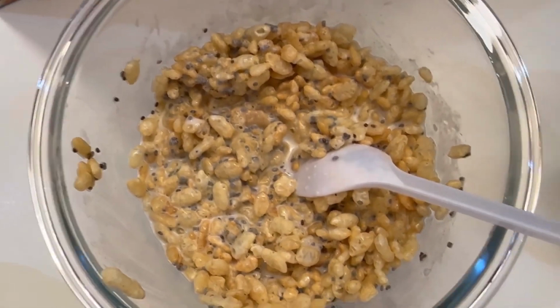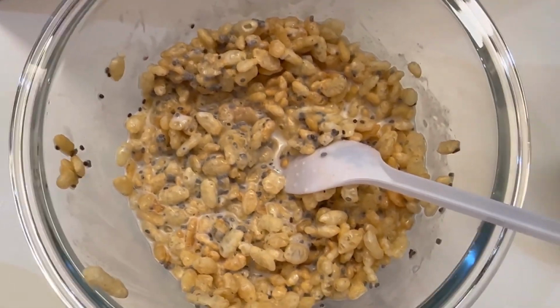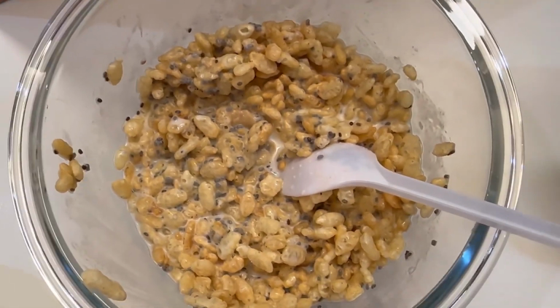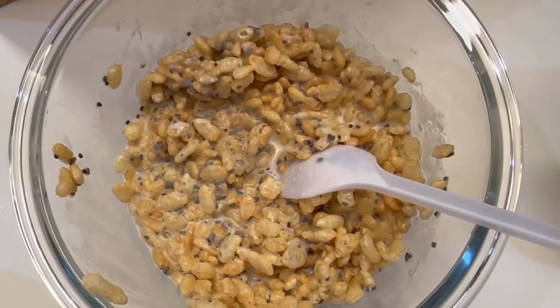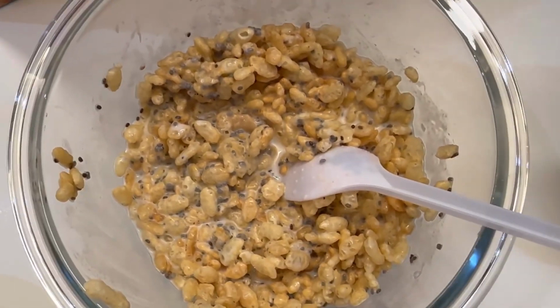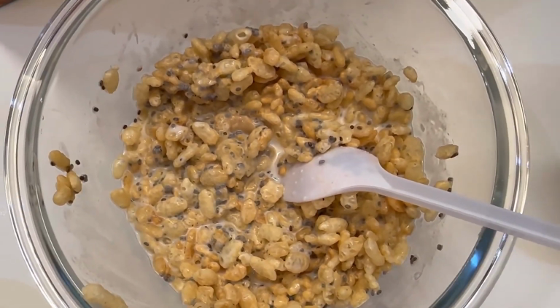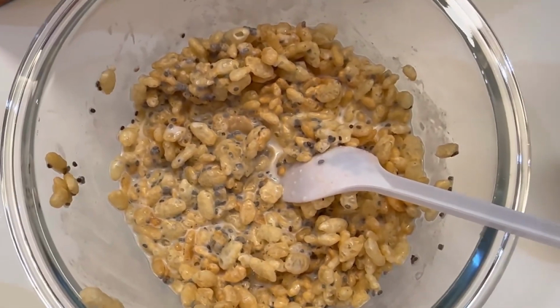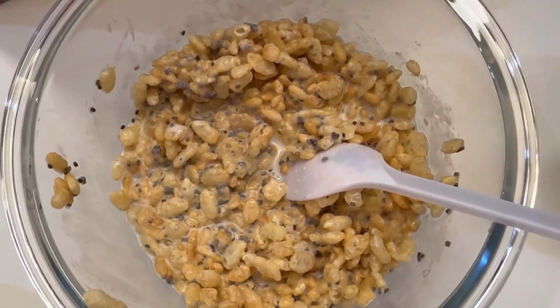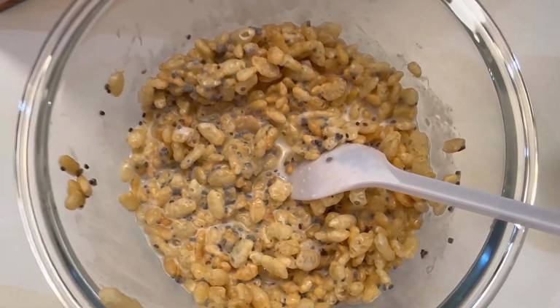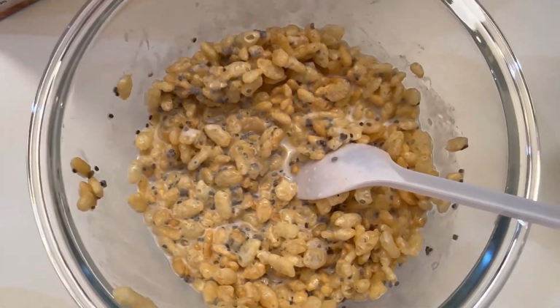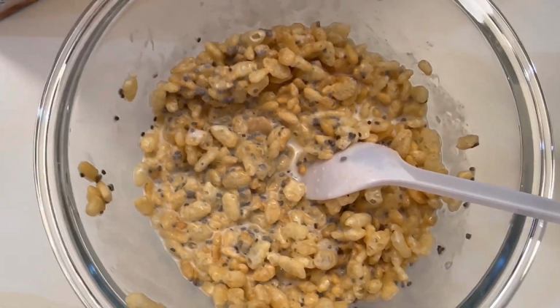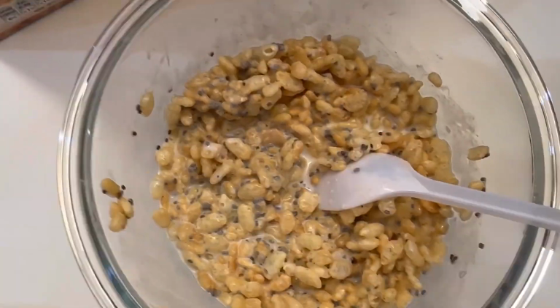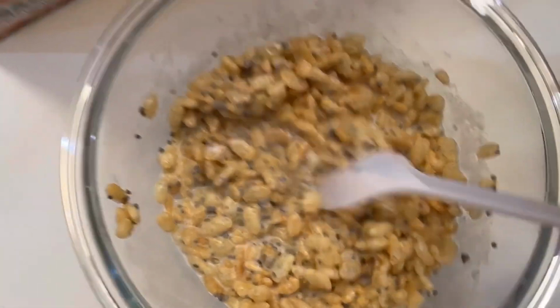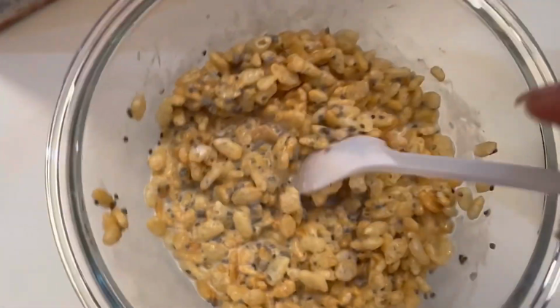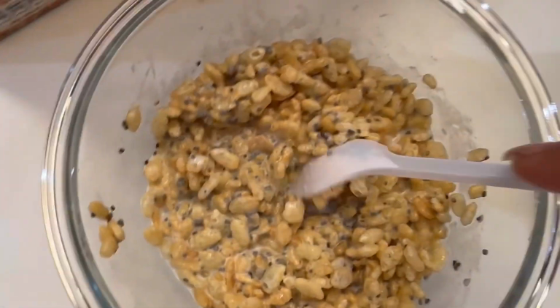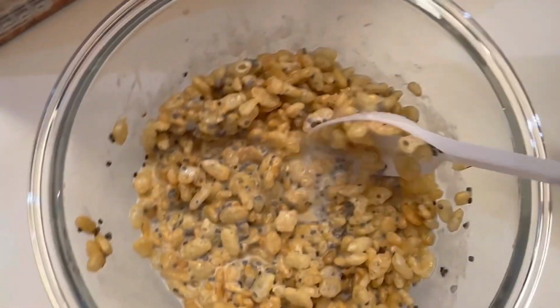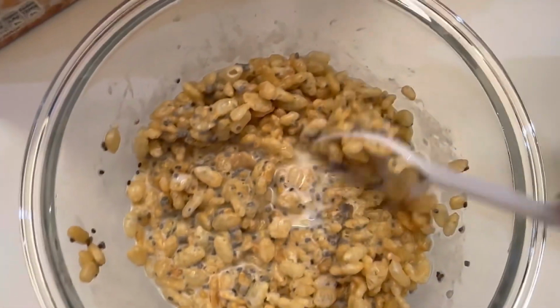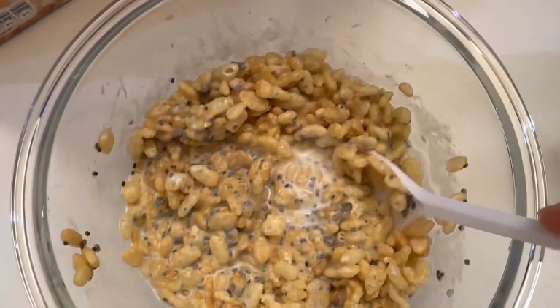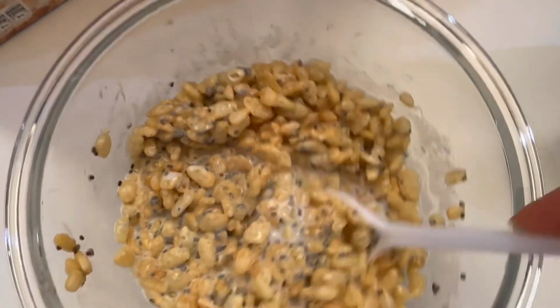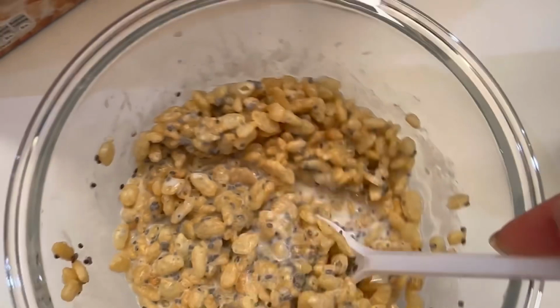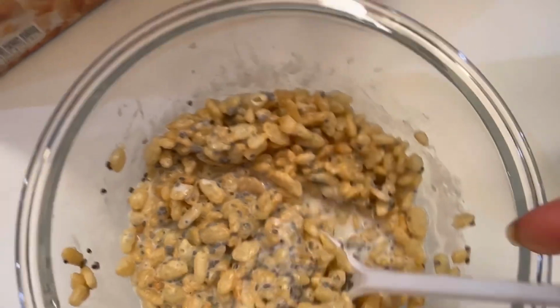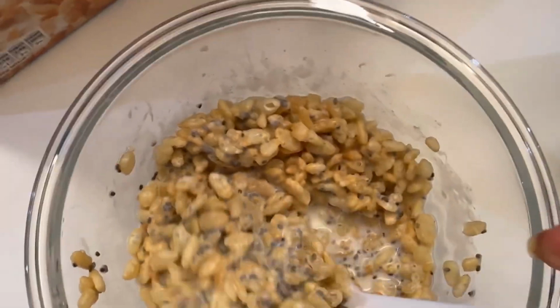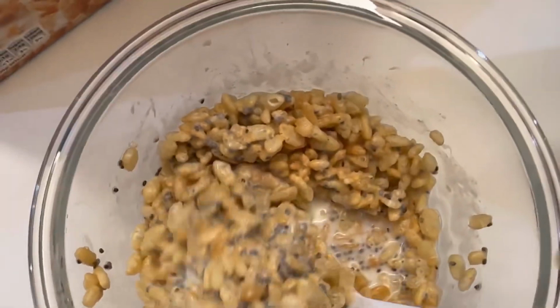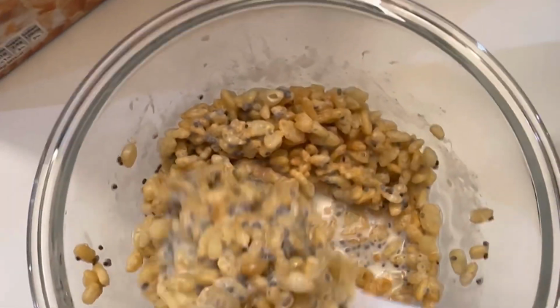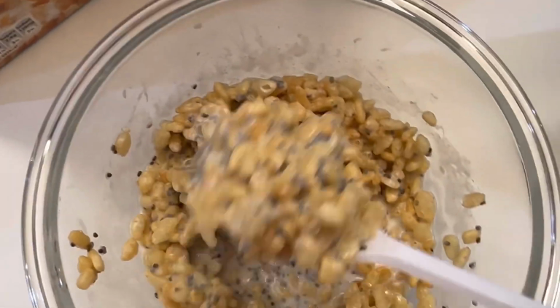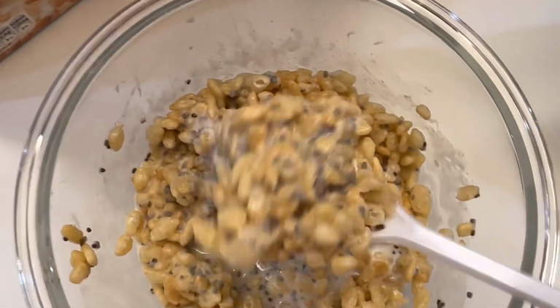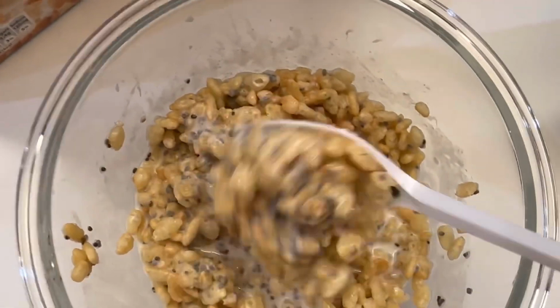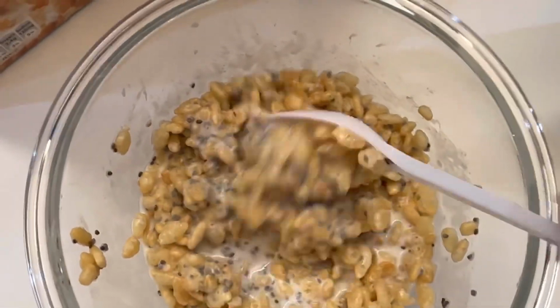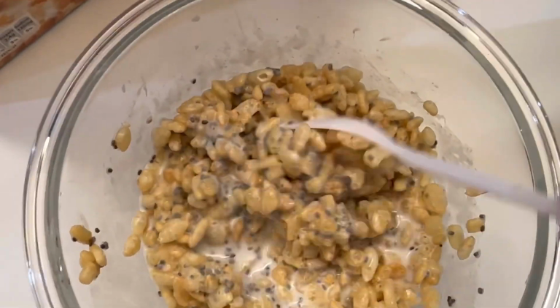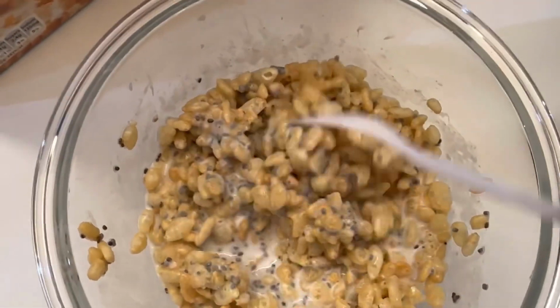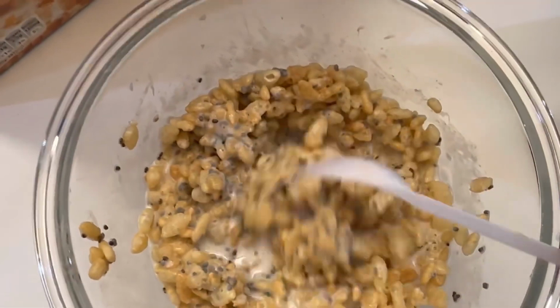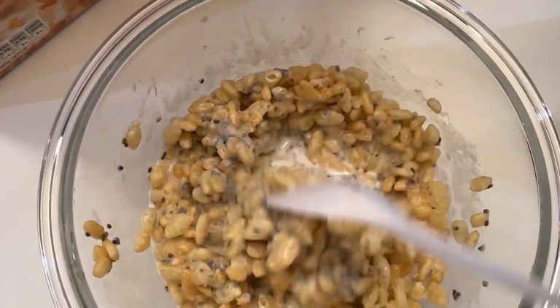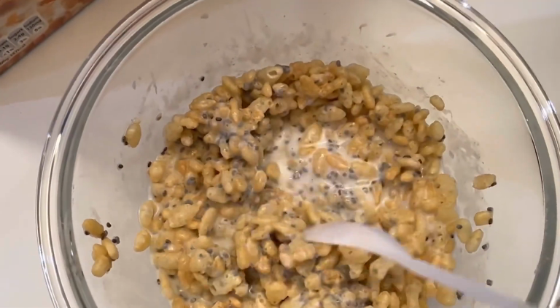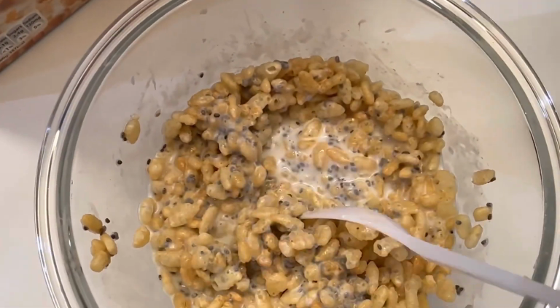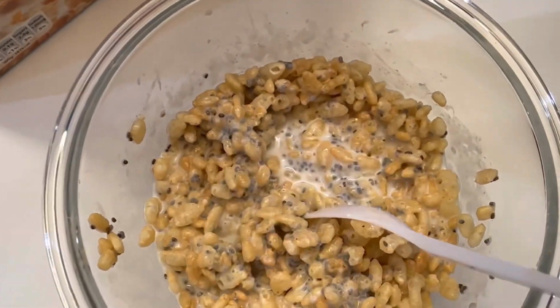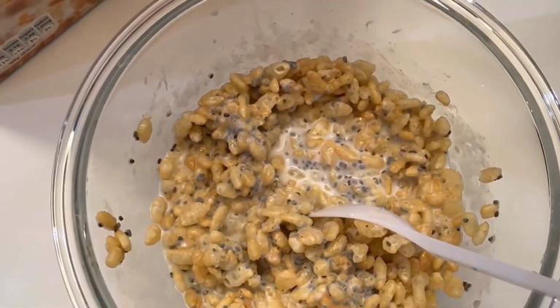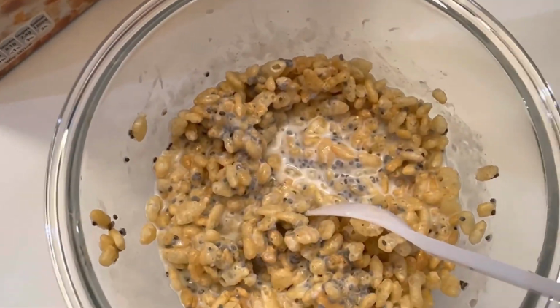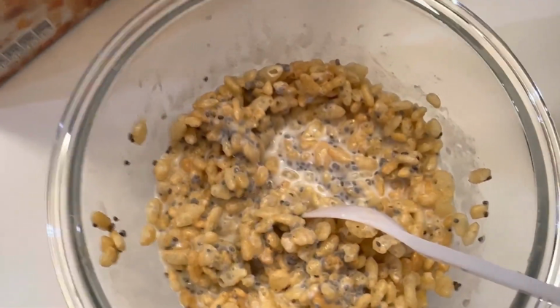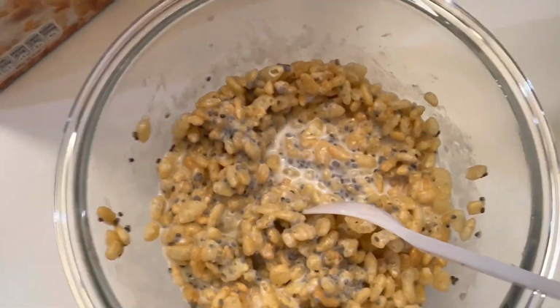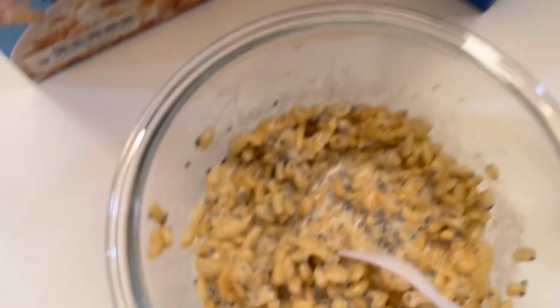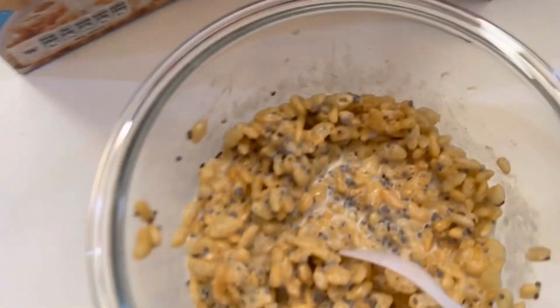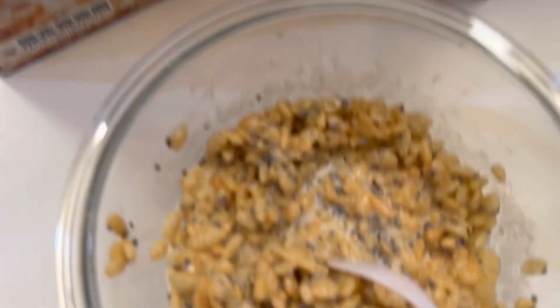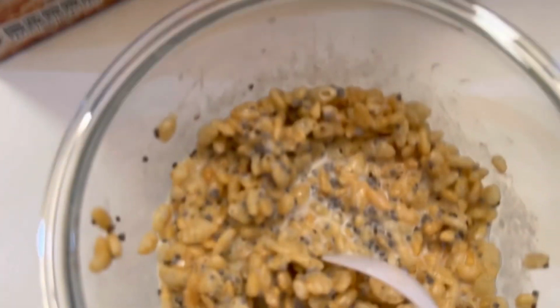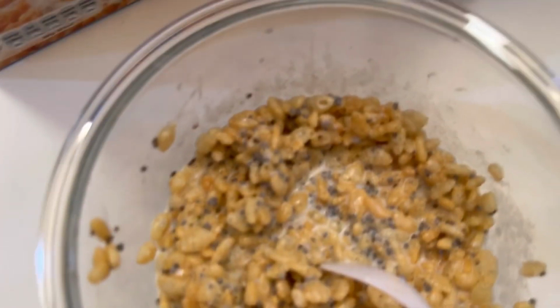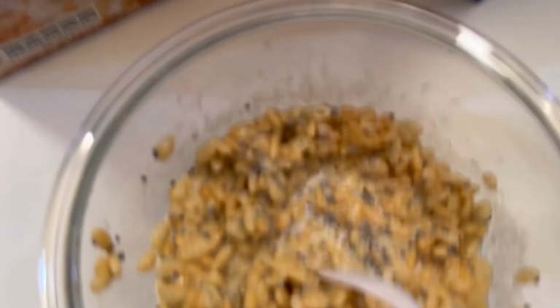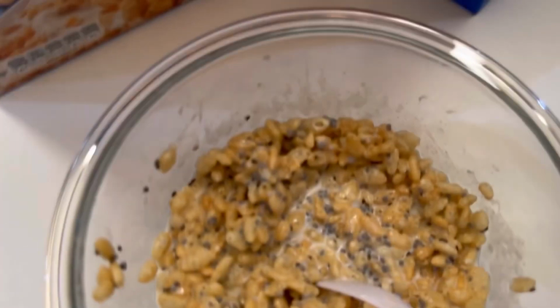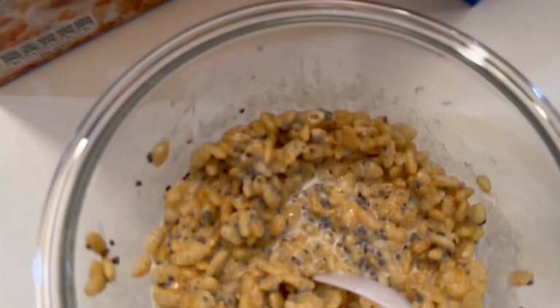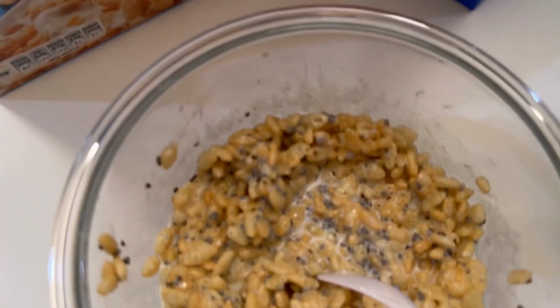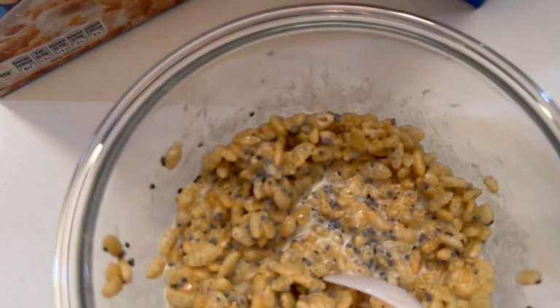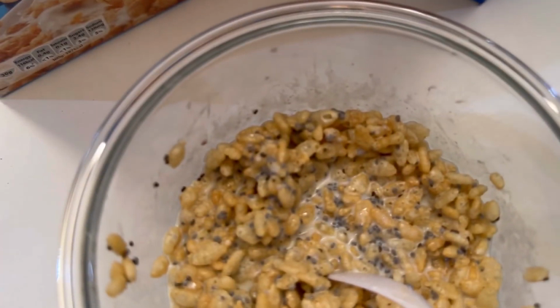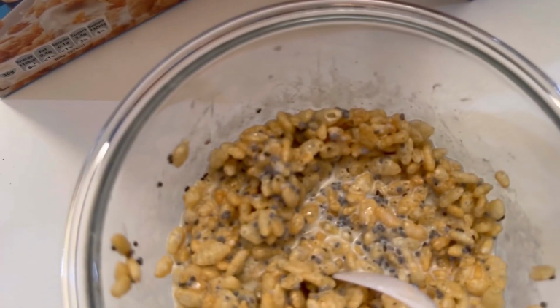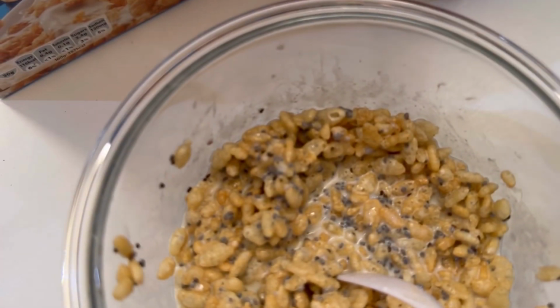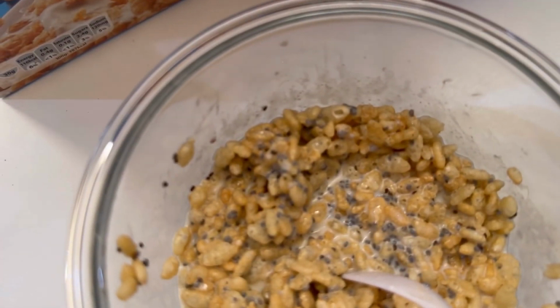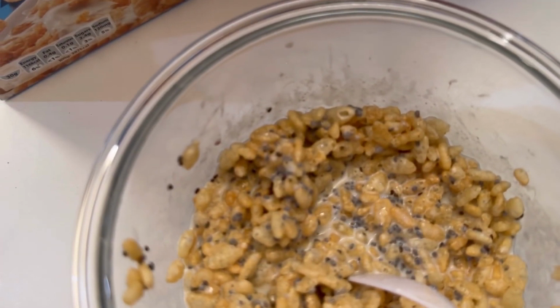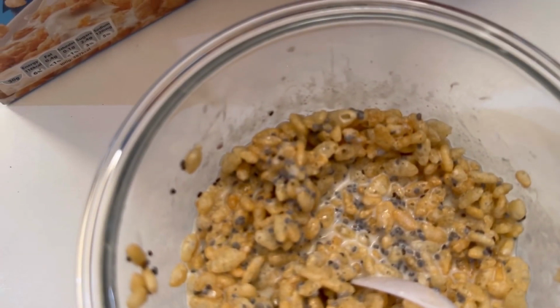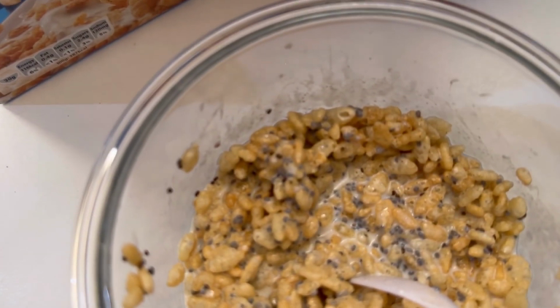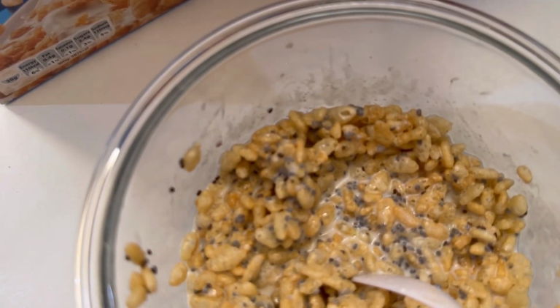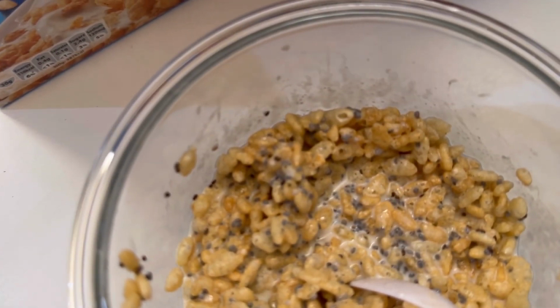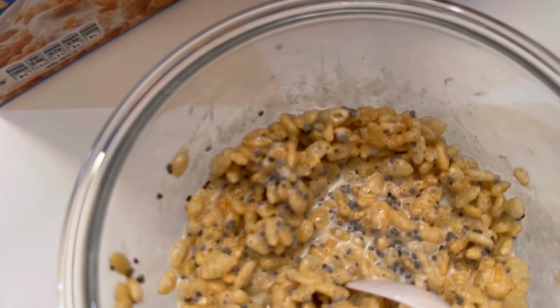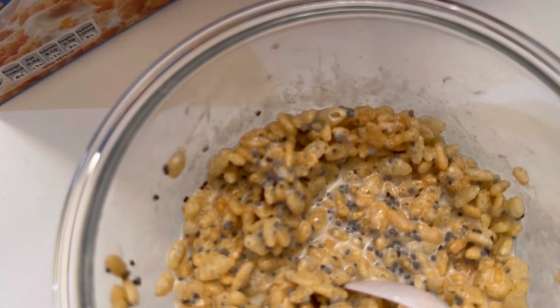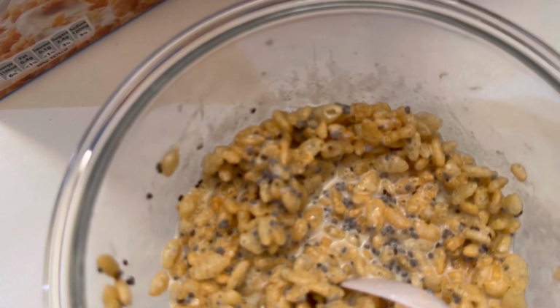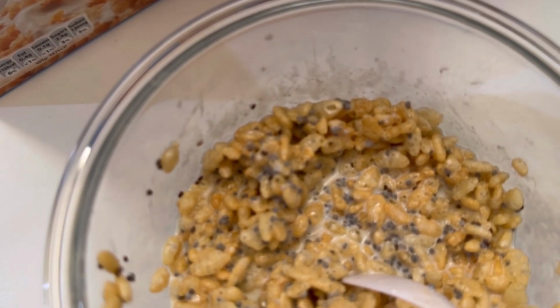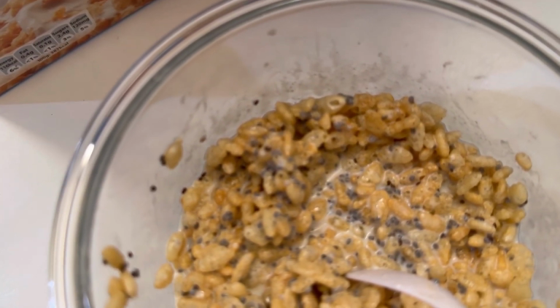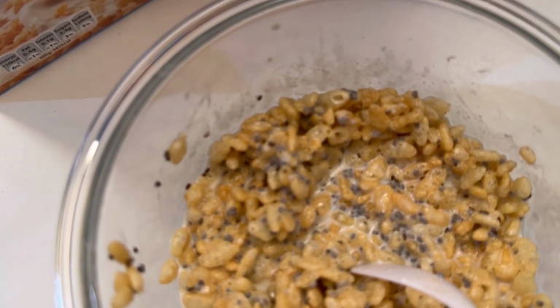You can add any fruit or anything on top if you want to, but I like it this way. It tastes so good.